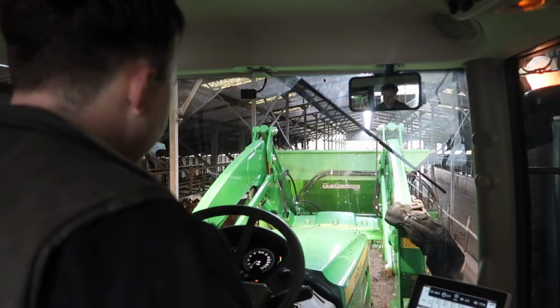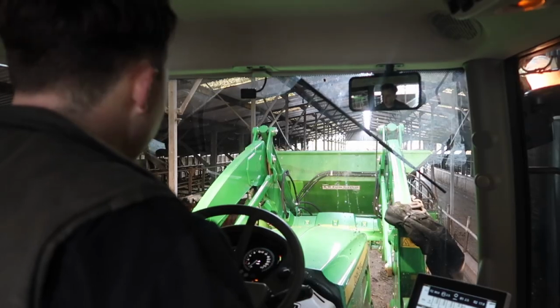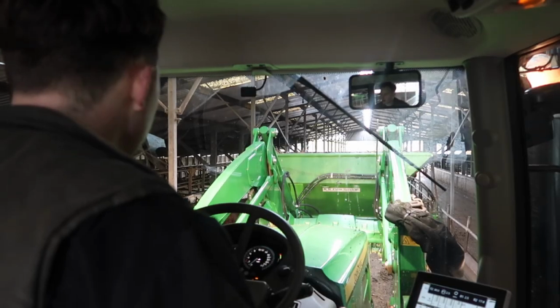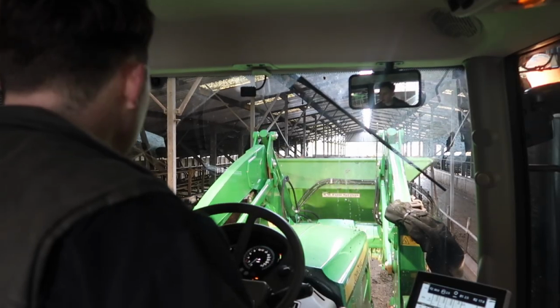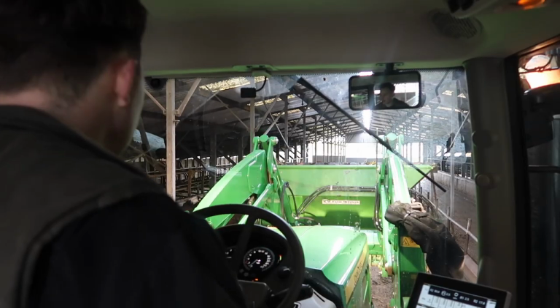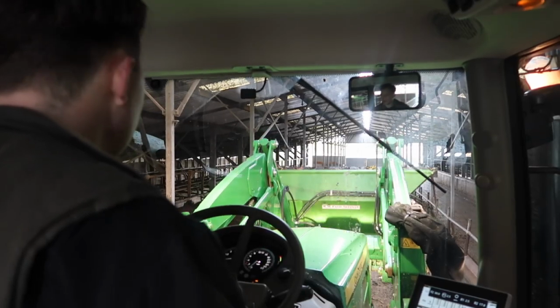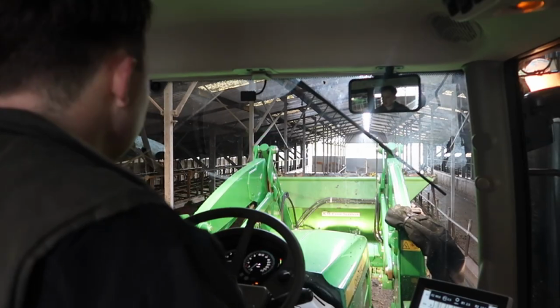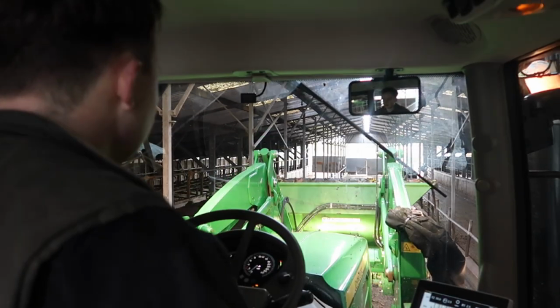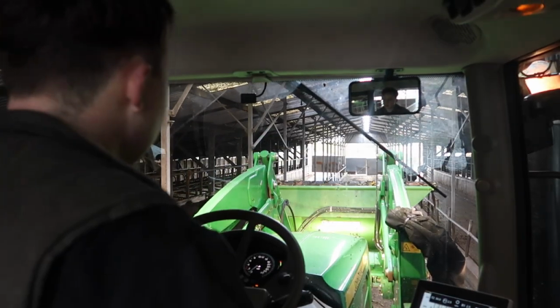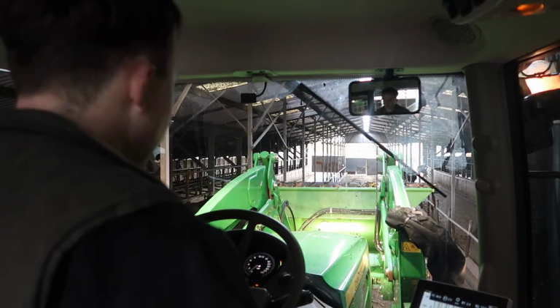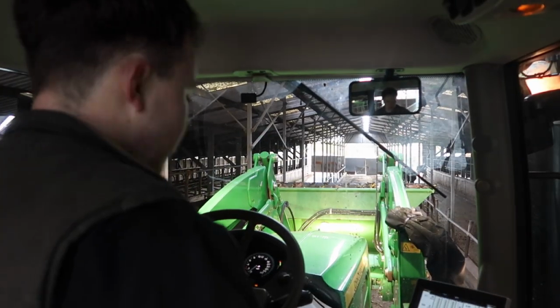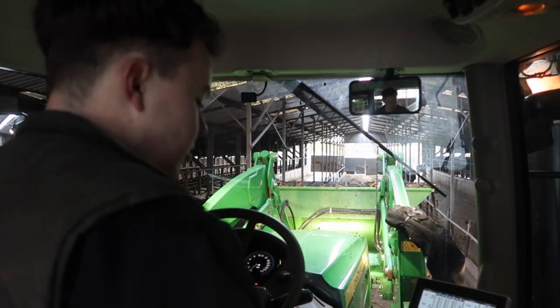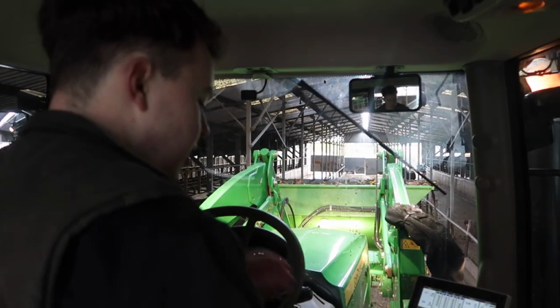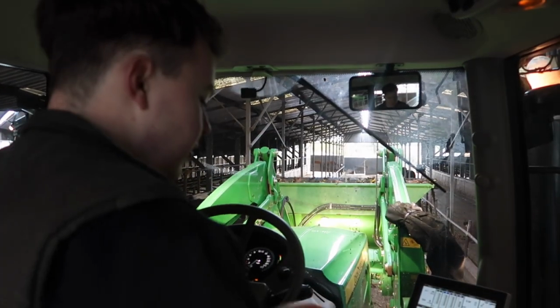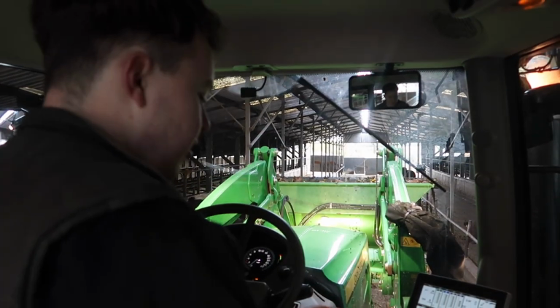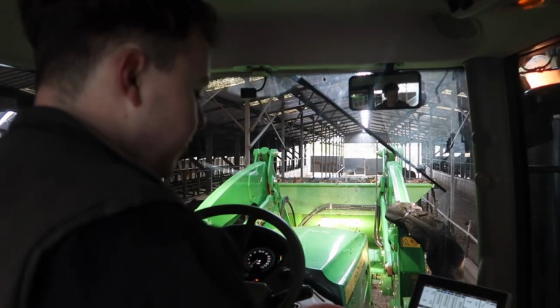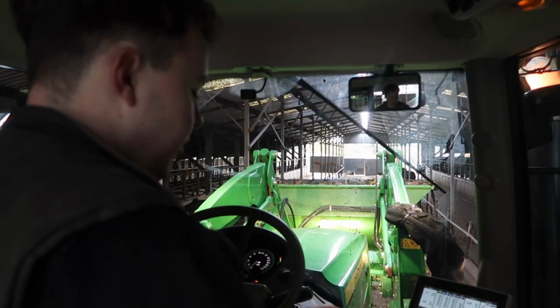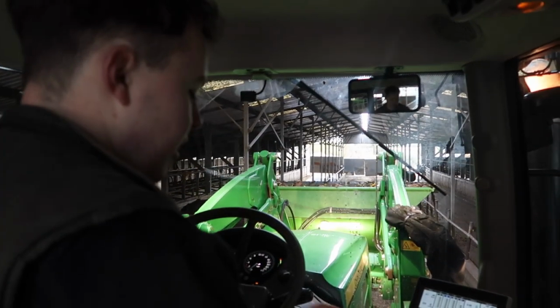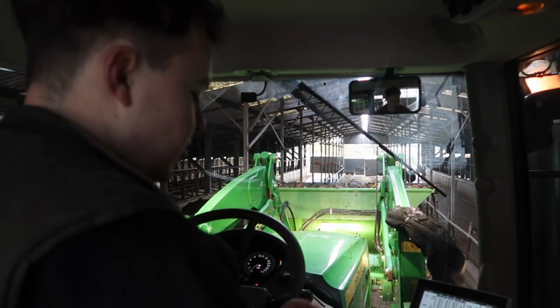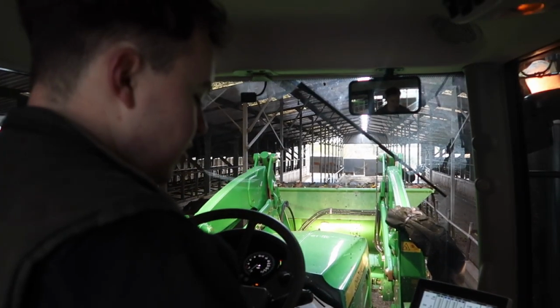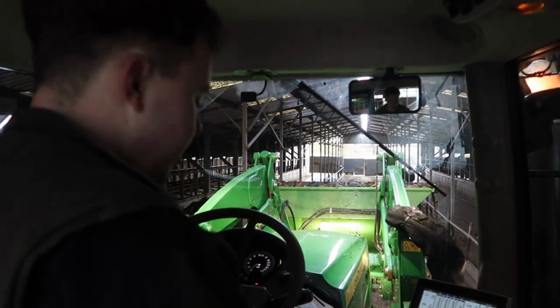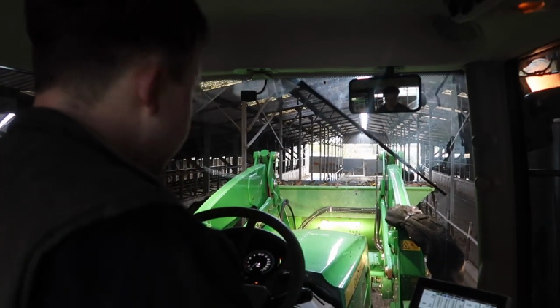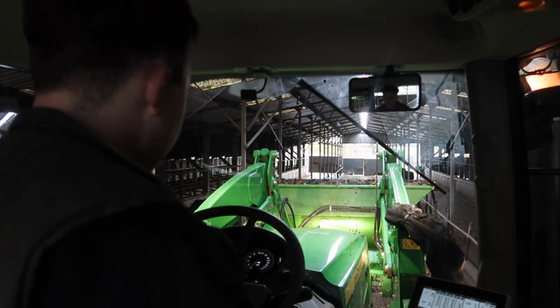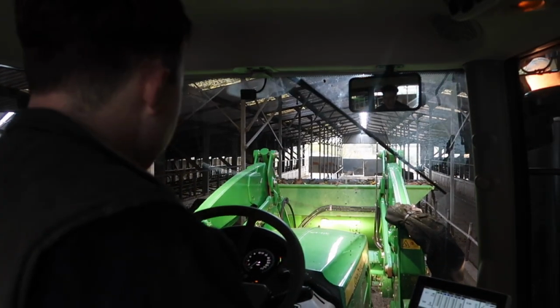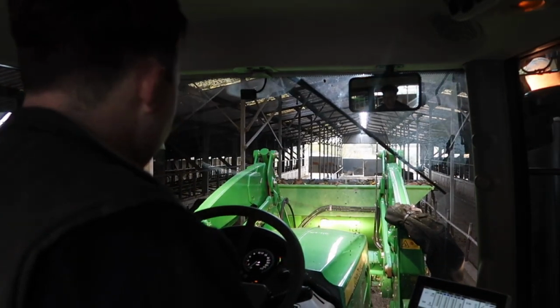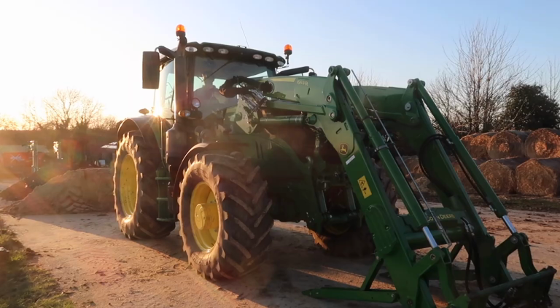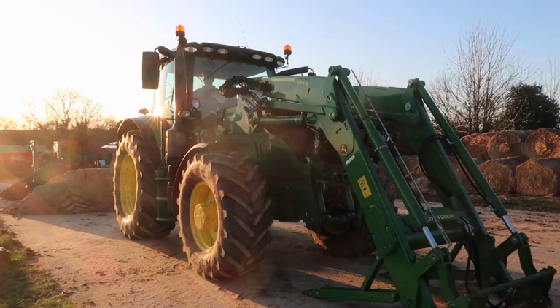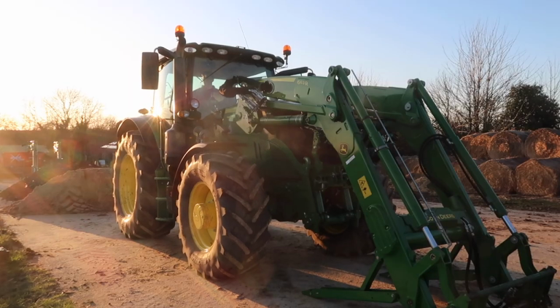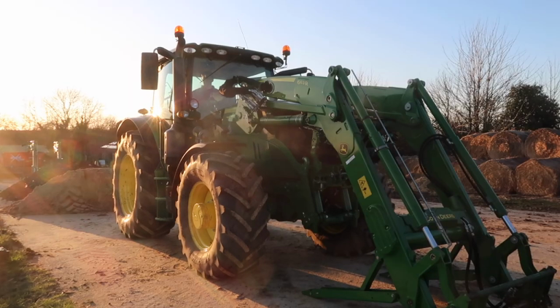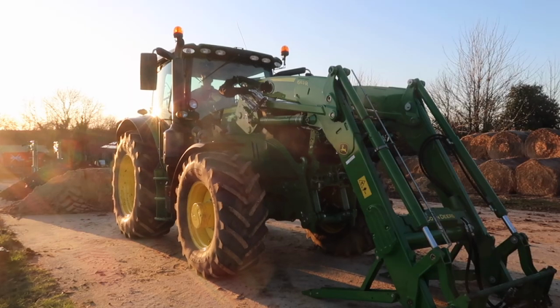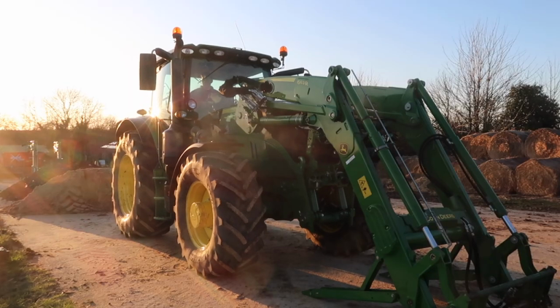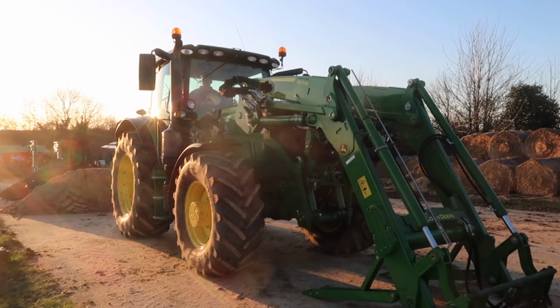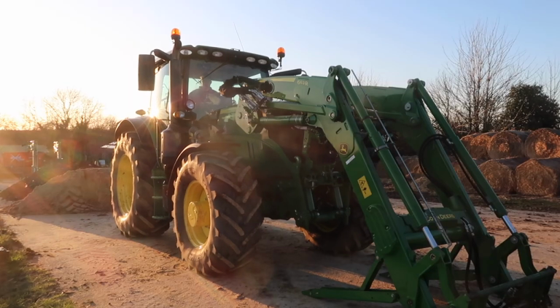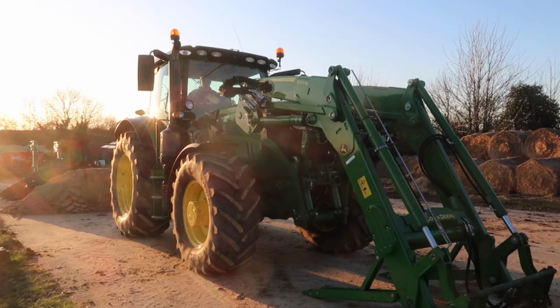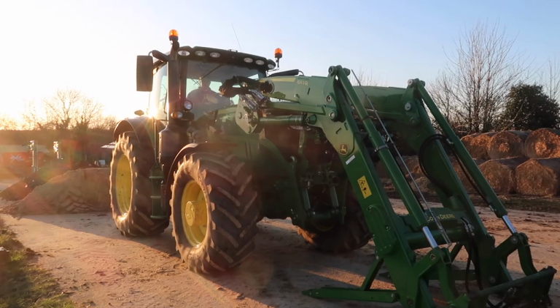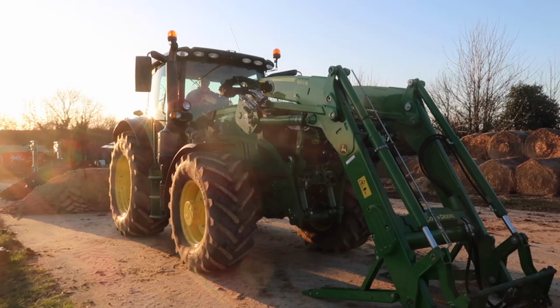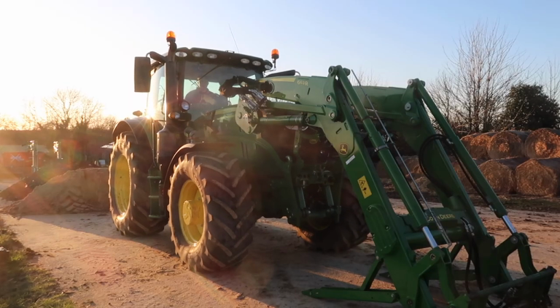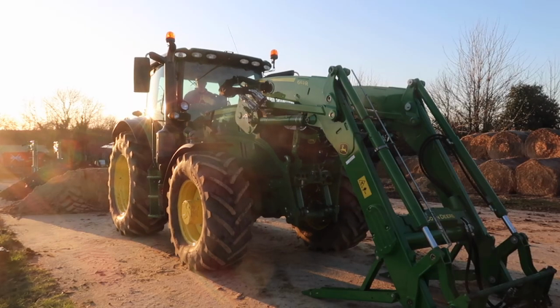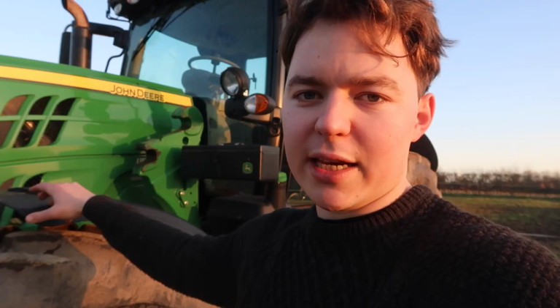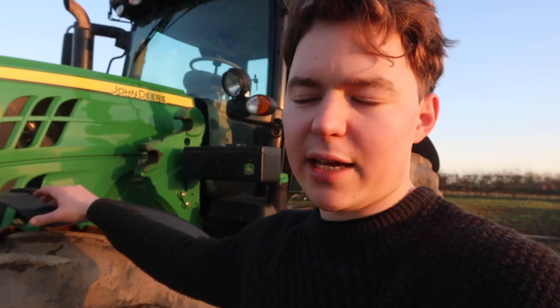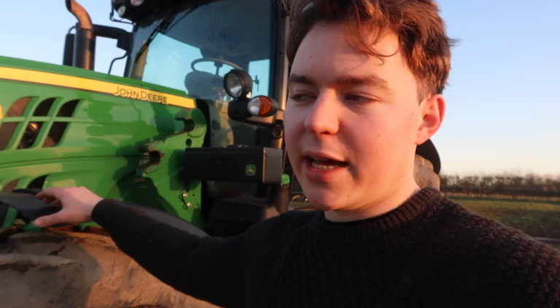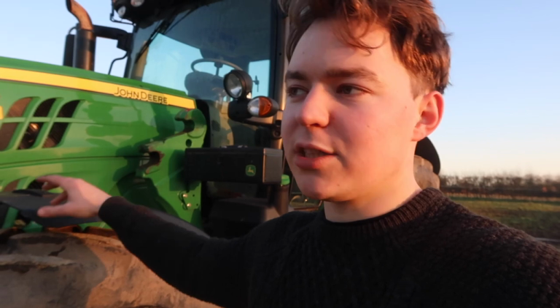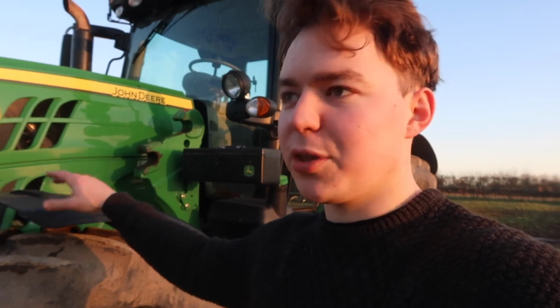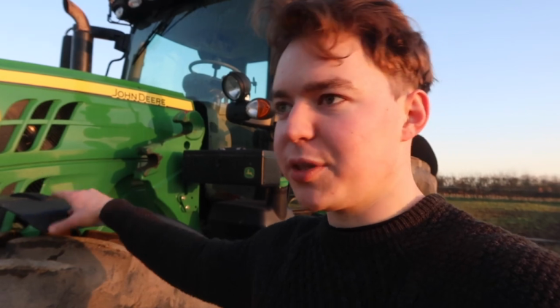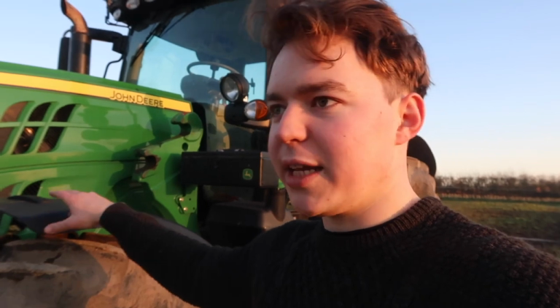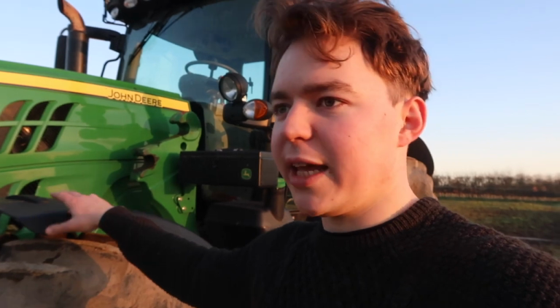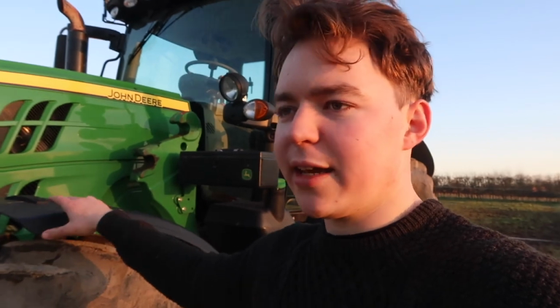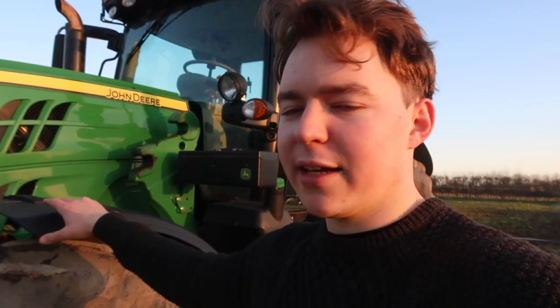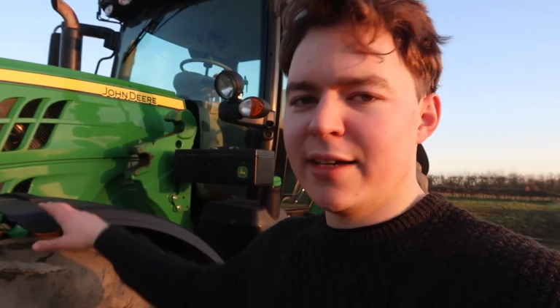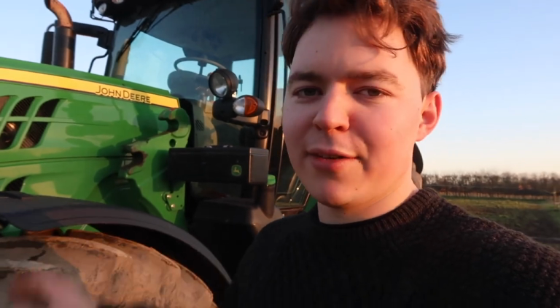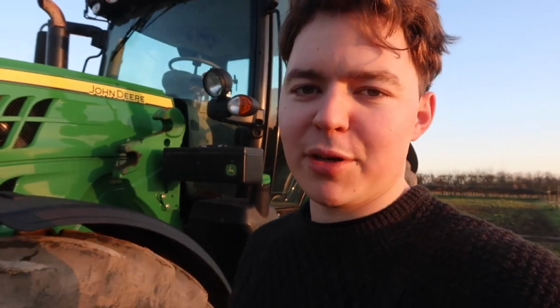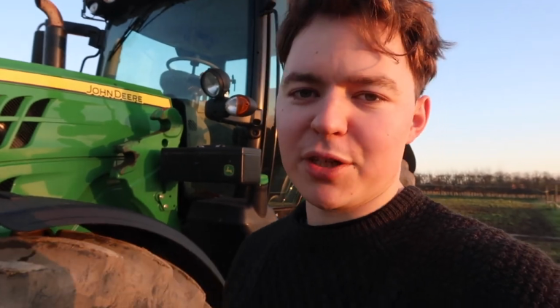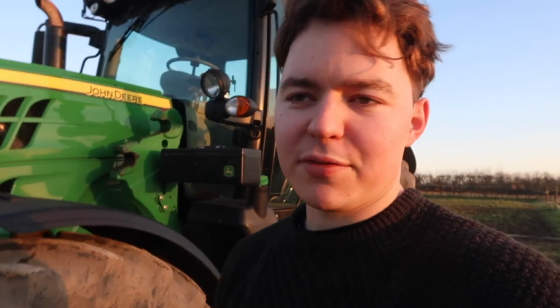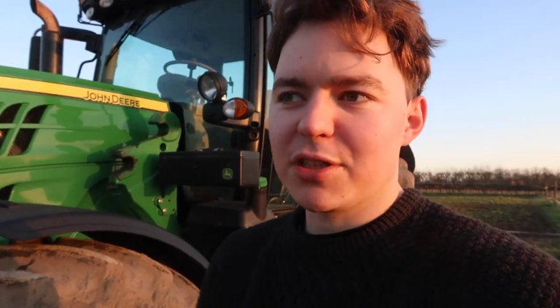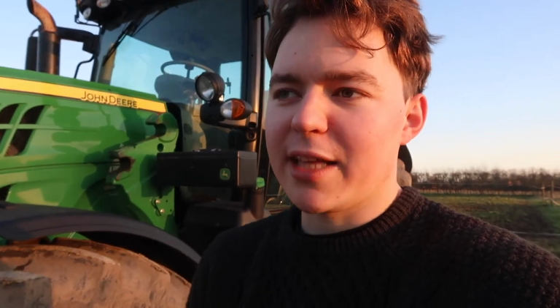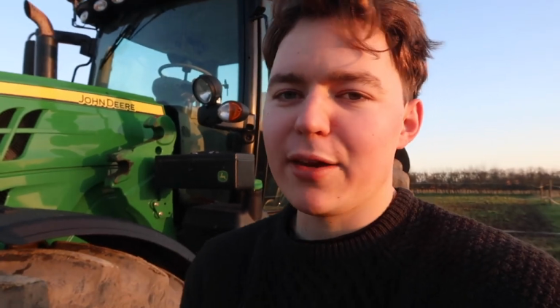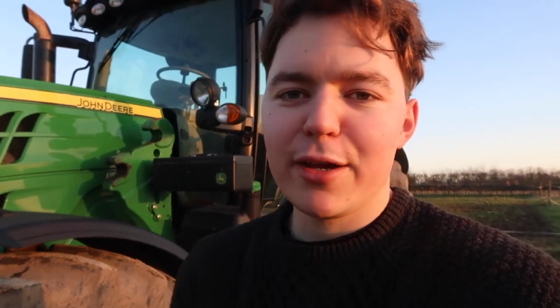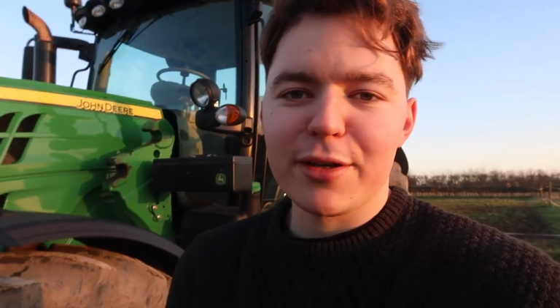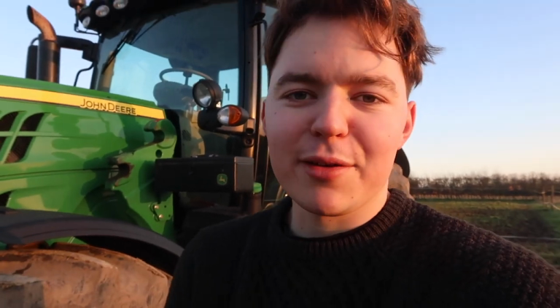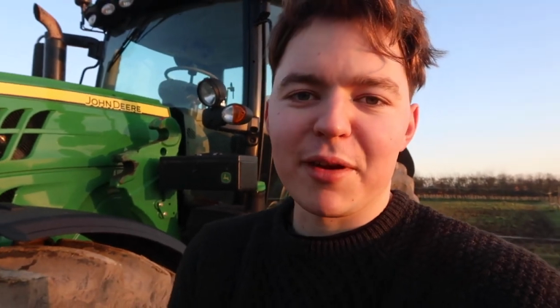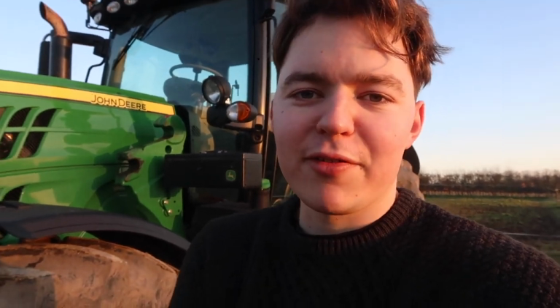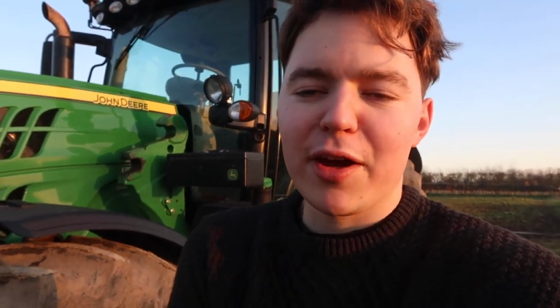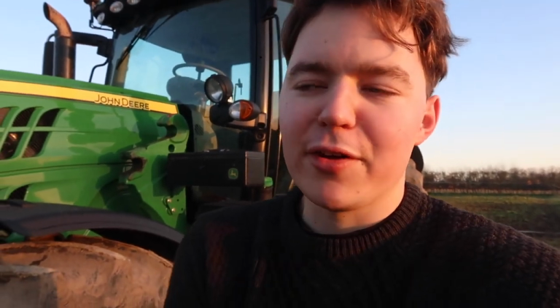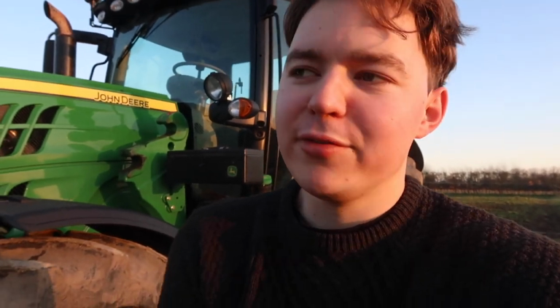Put the auxiliary on for the hydraulics. John Deere Link, which I've just downloaded on my phone.